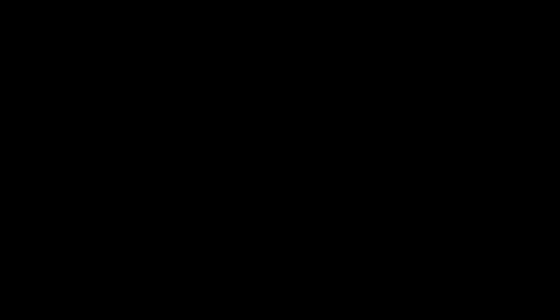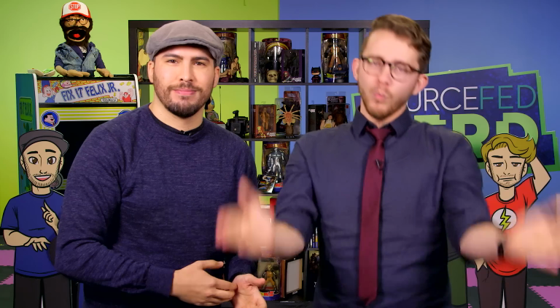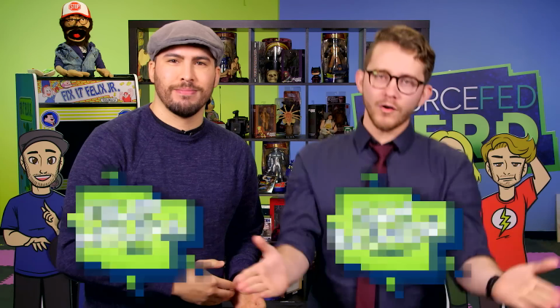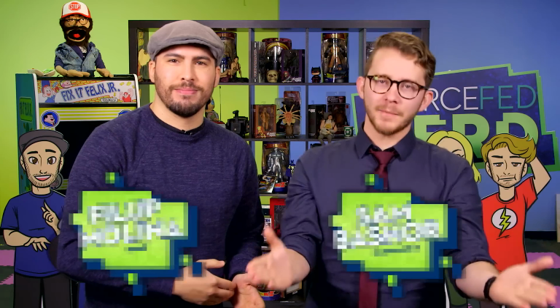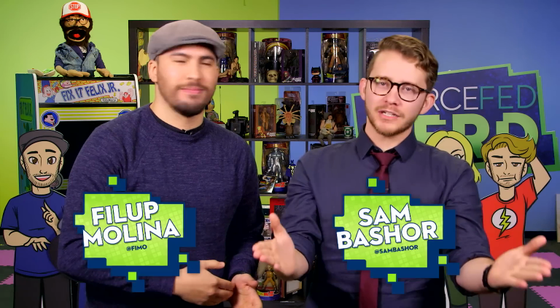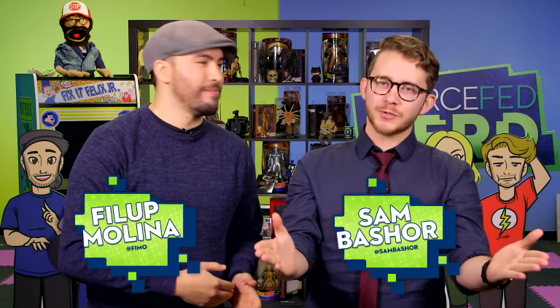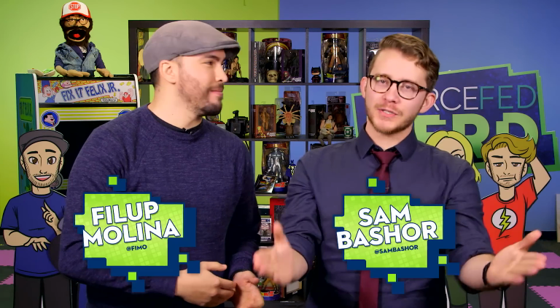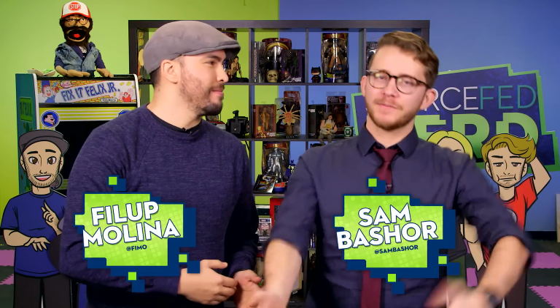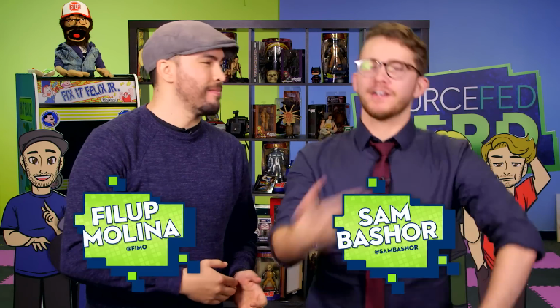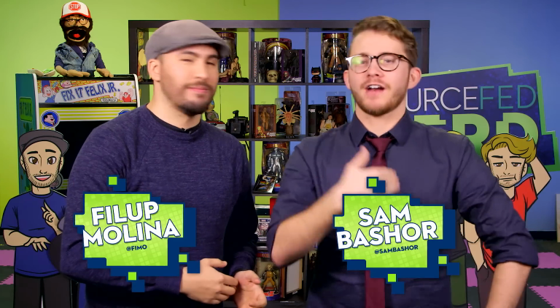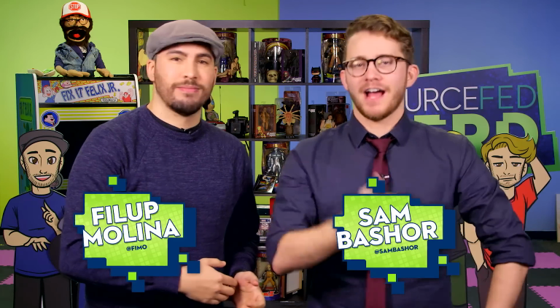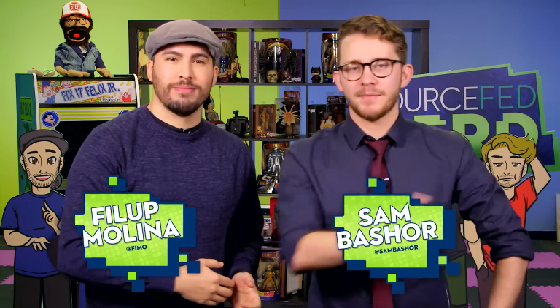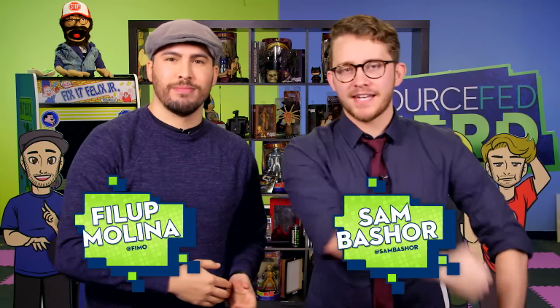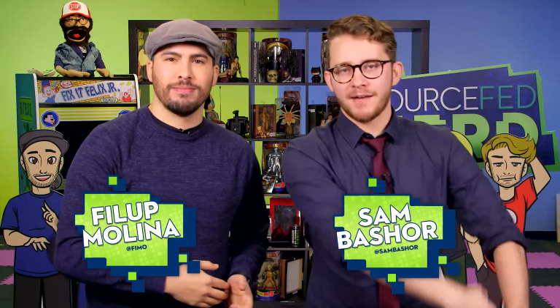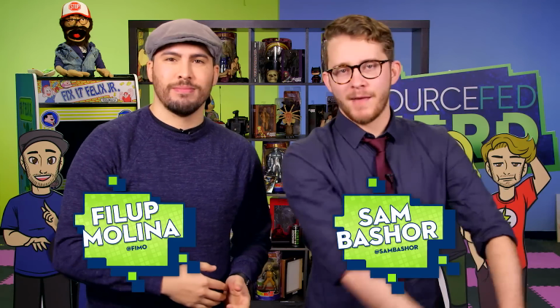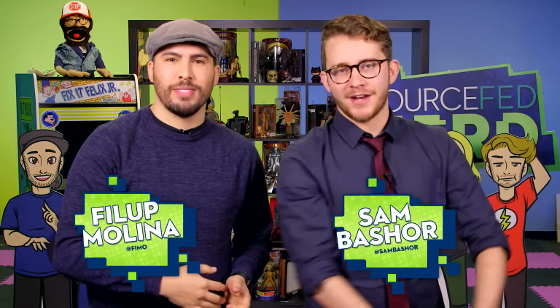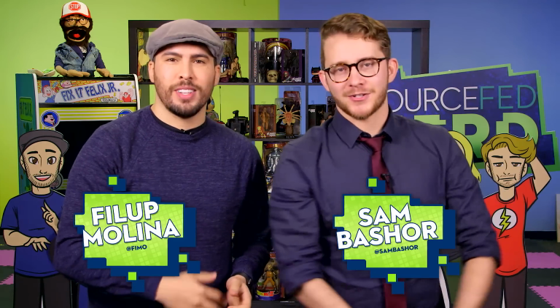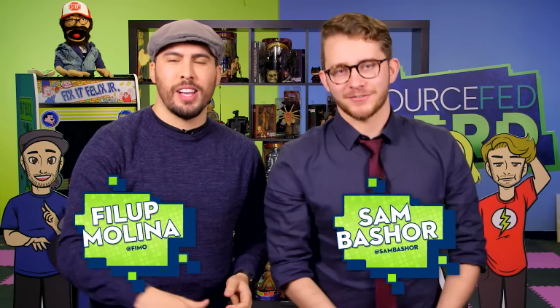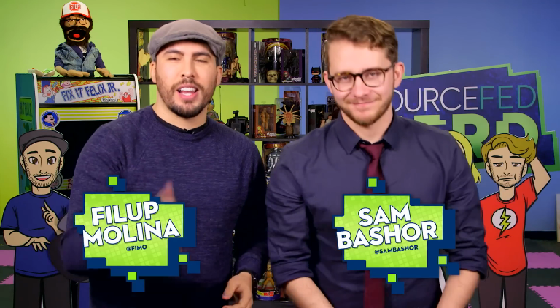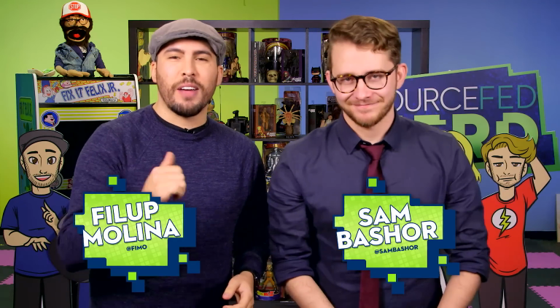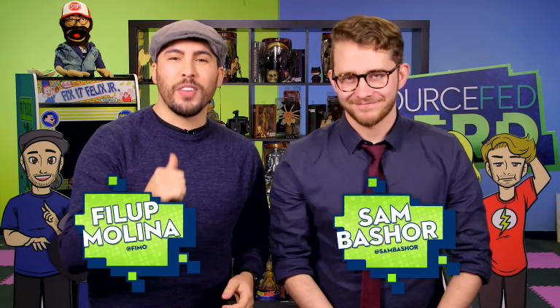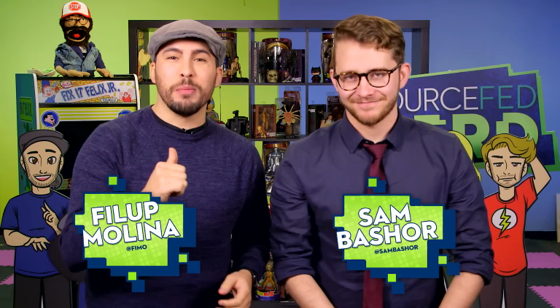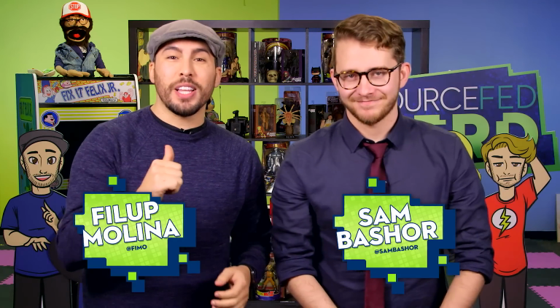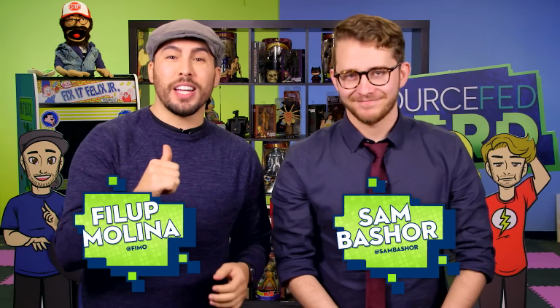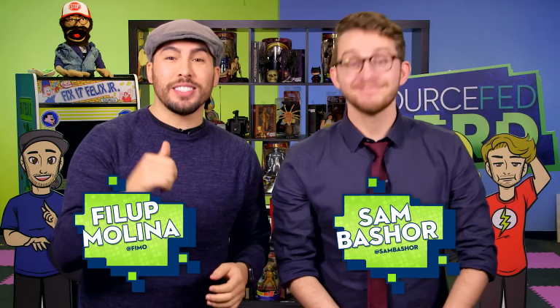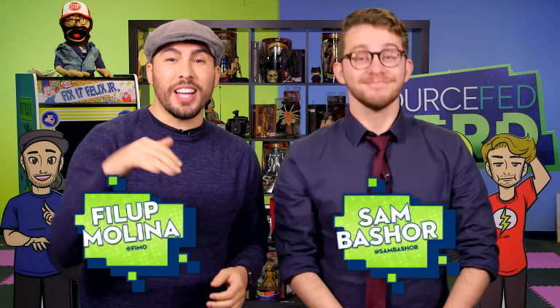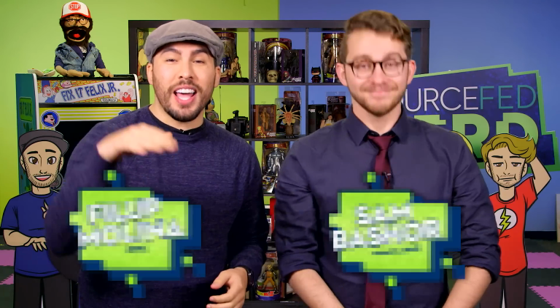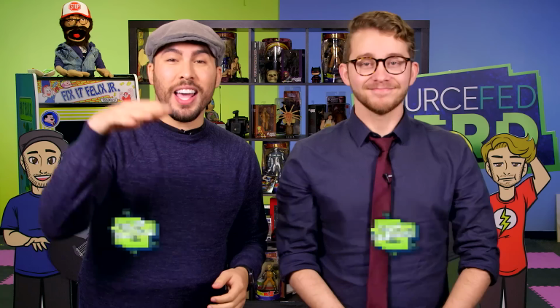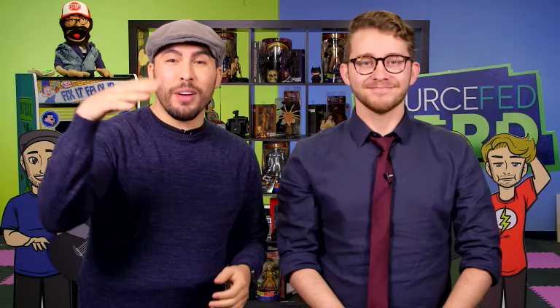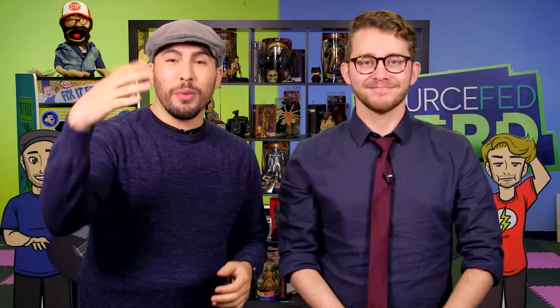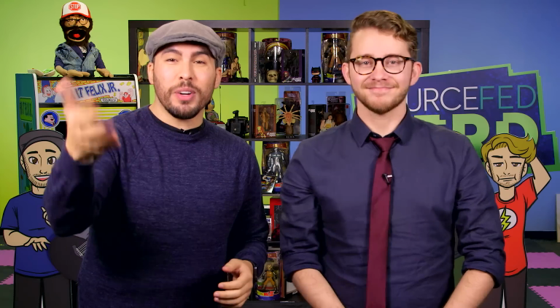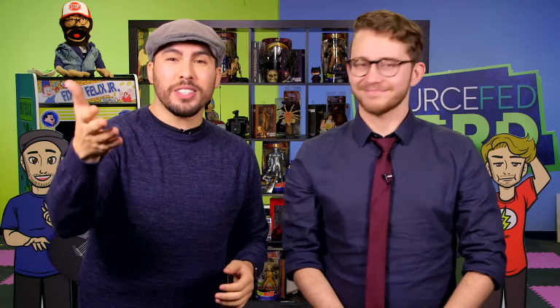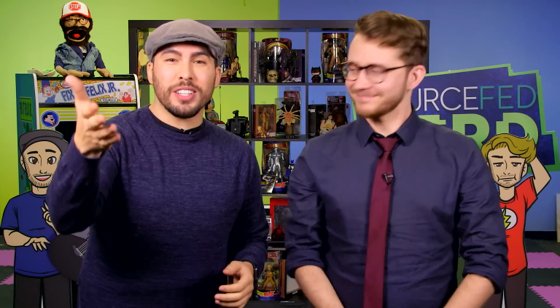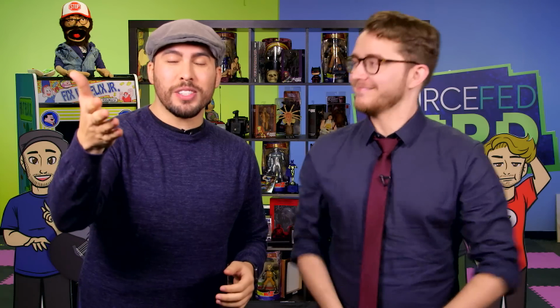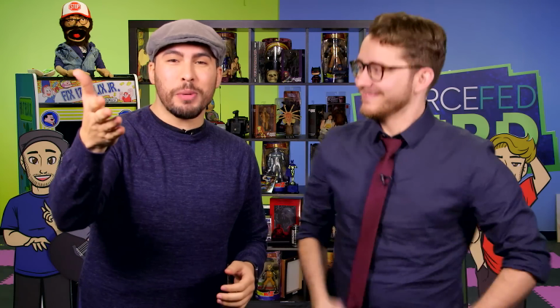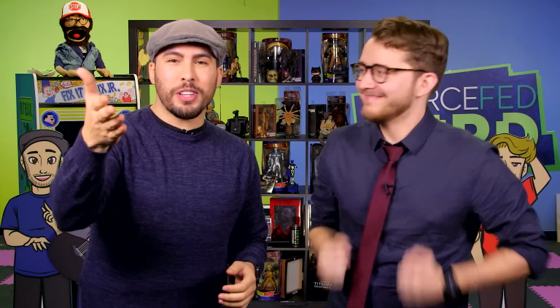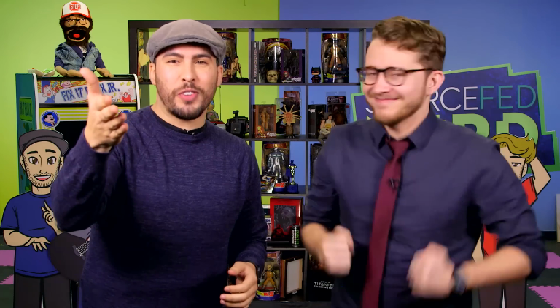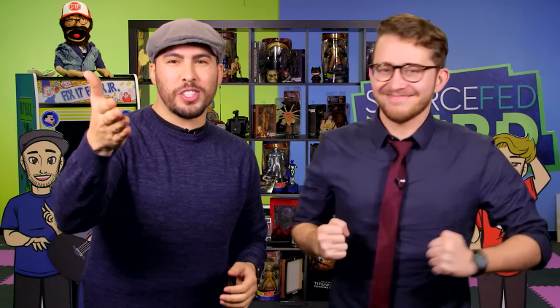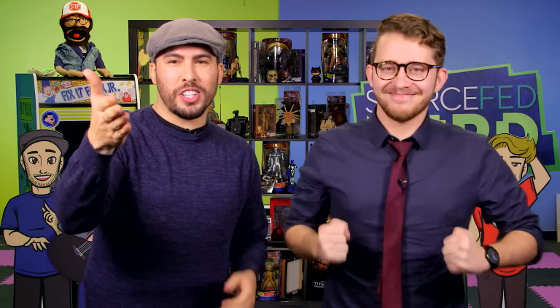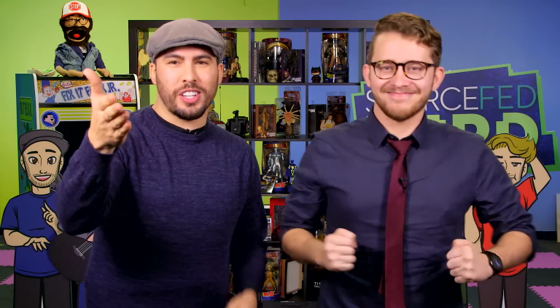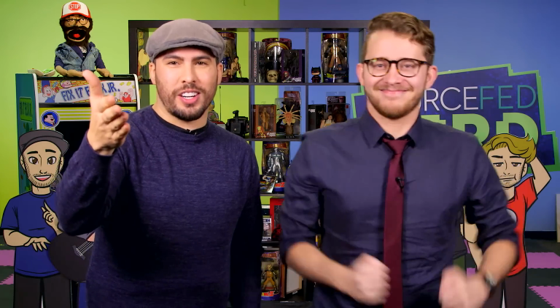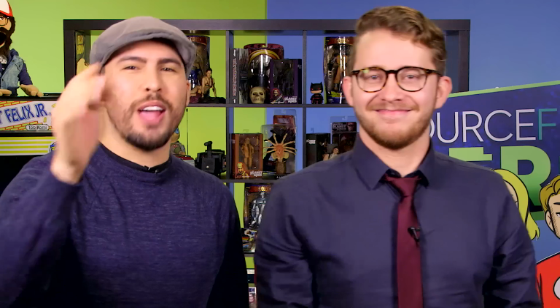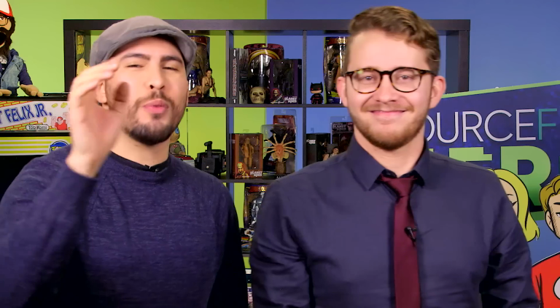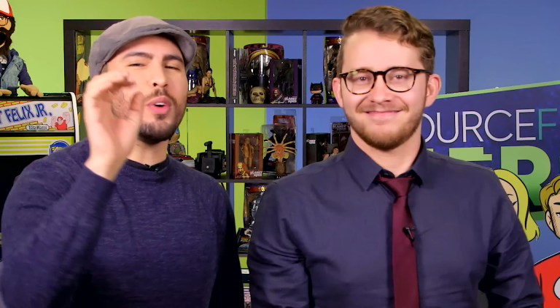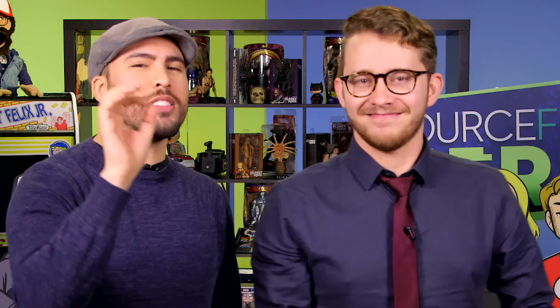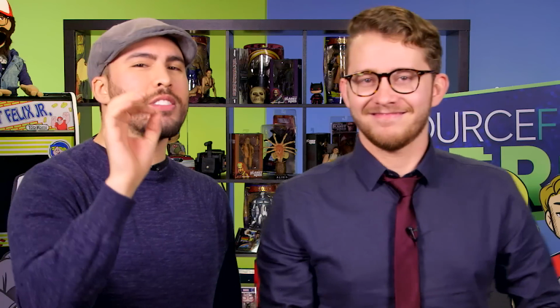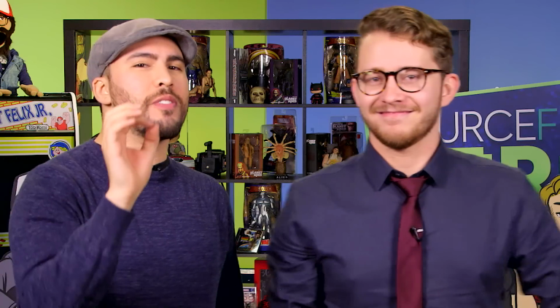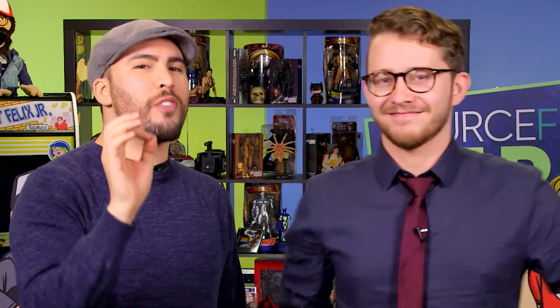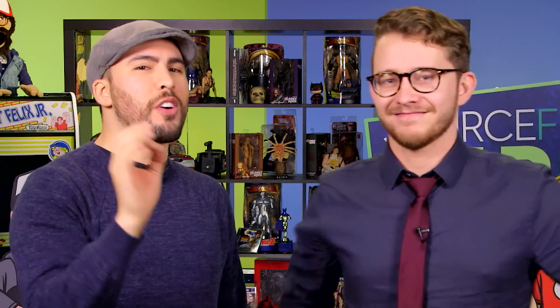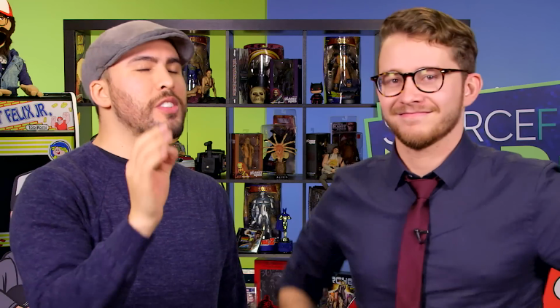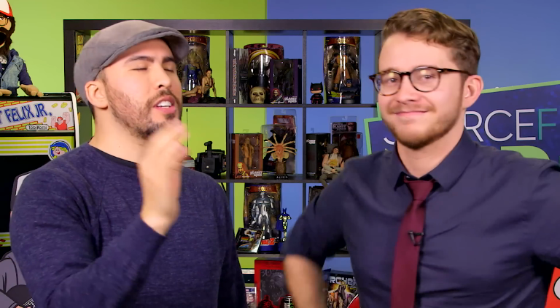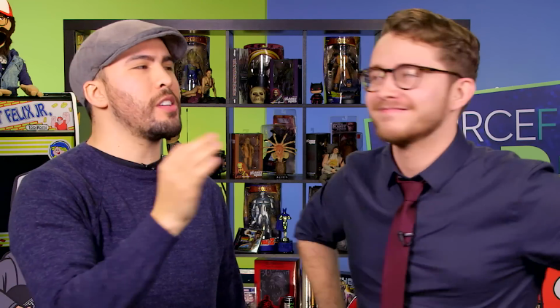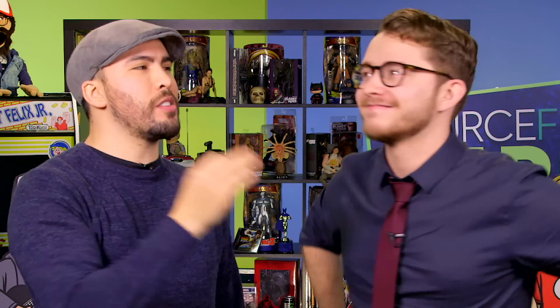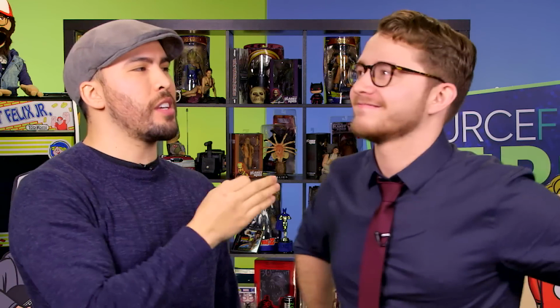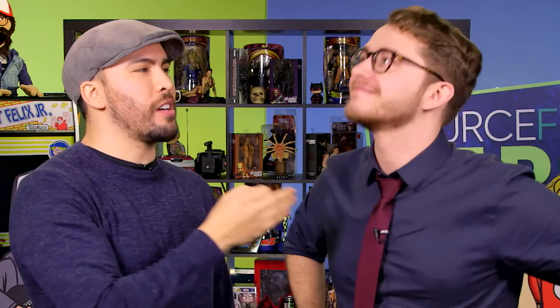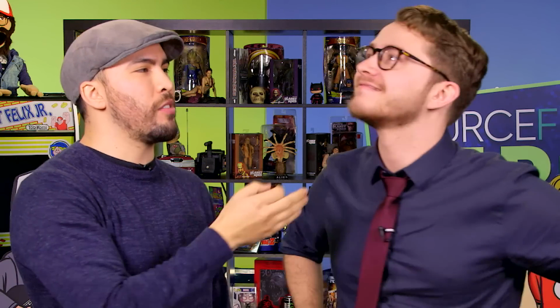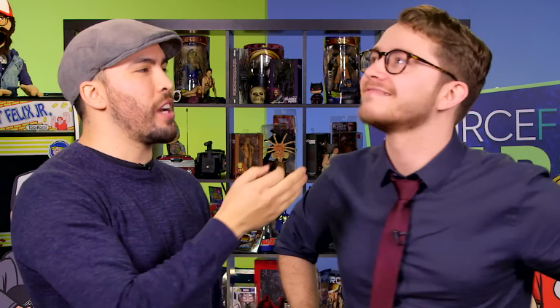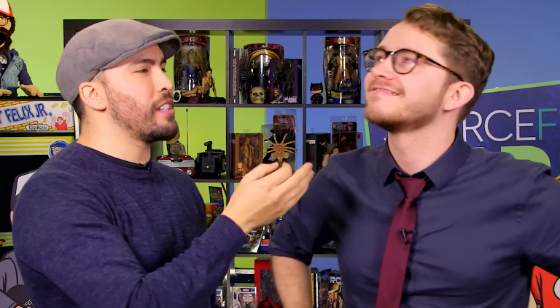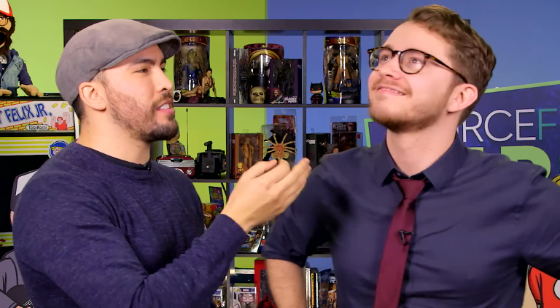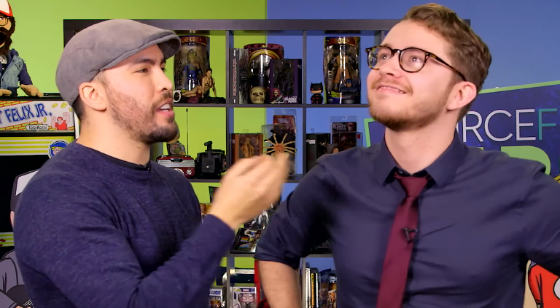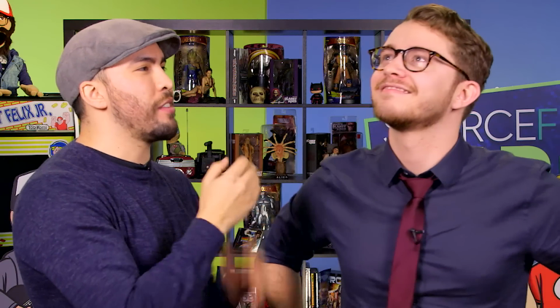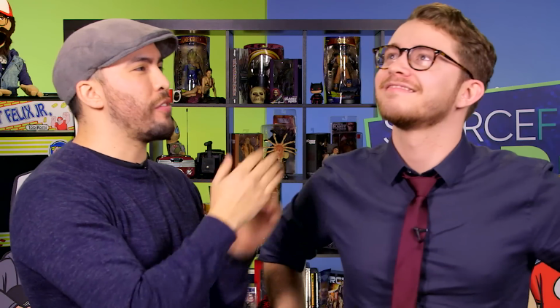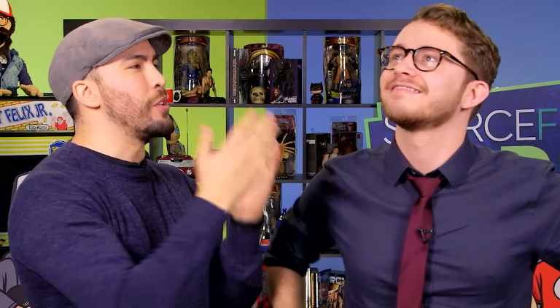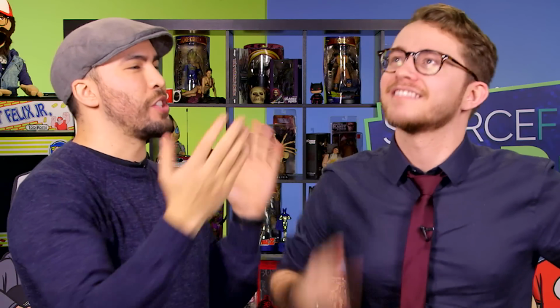Welcome back to SourceFitNerd. I'm Sam Basher. And I'm Paul Molina. Today we want to talk to you about the future. And what is the first thing you think of when I say the future?